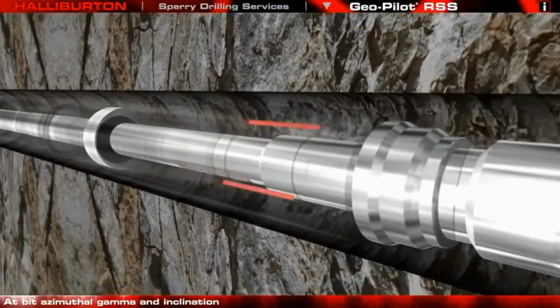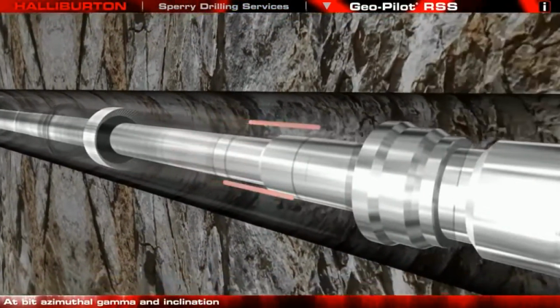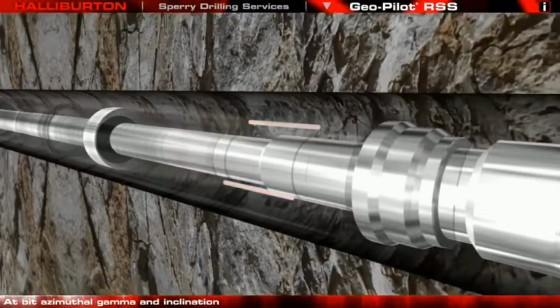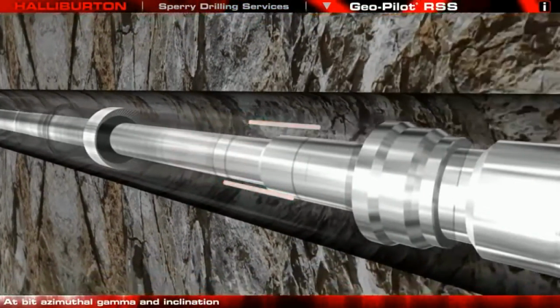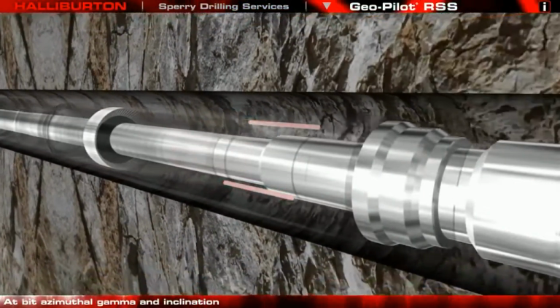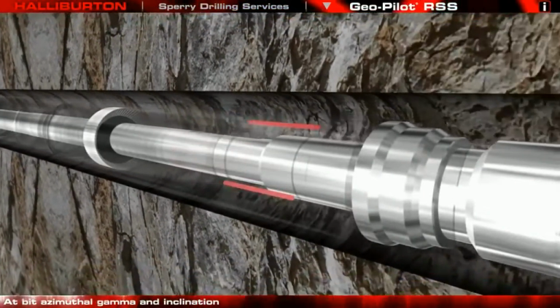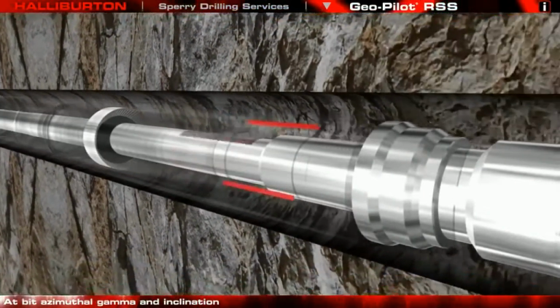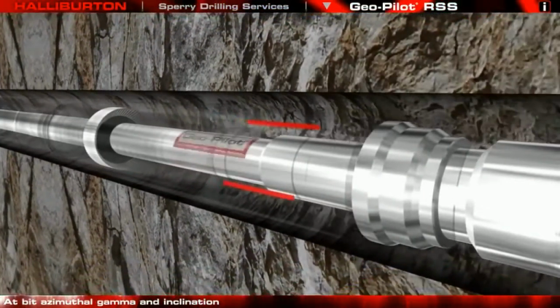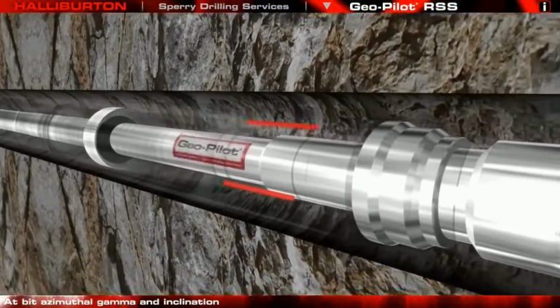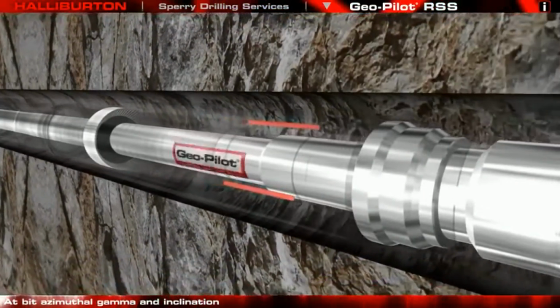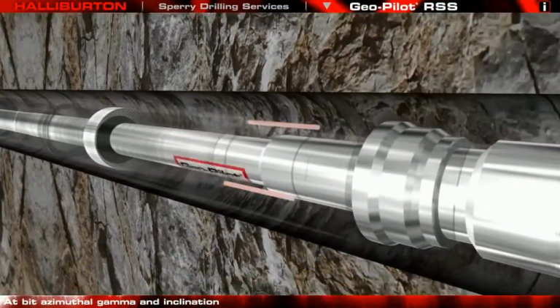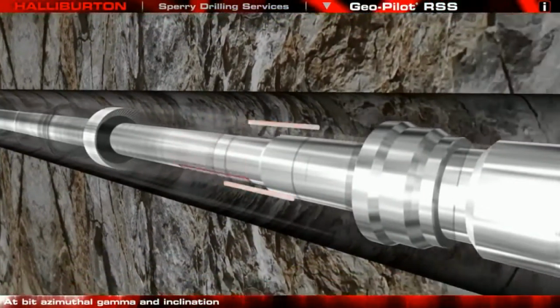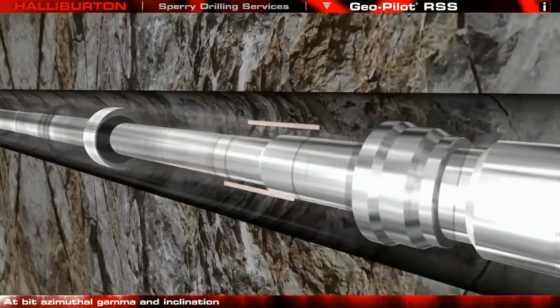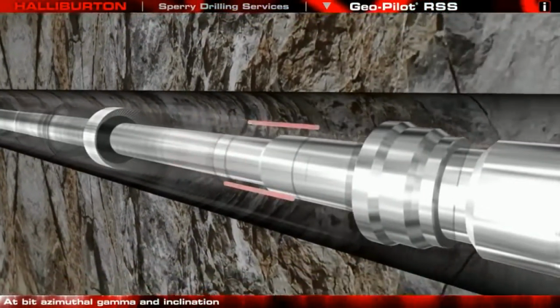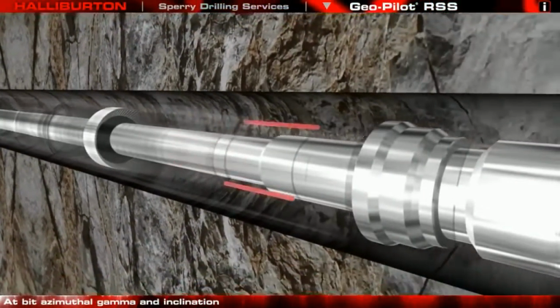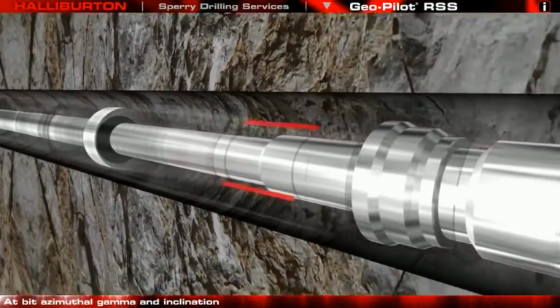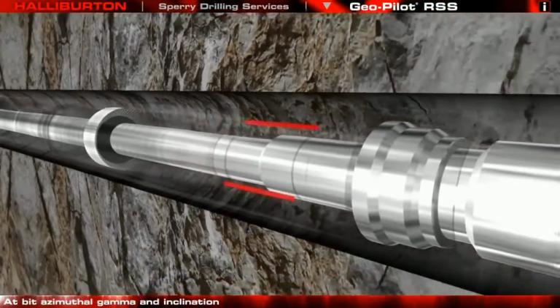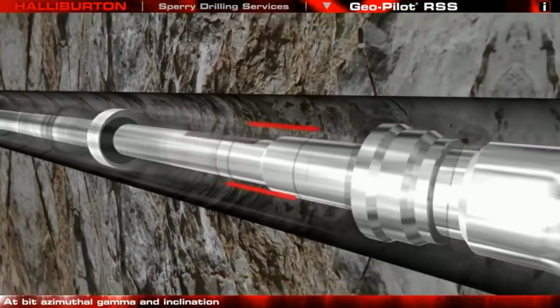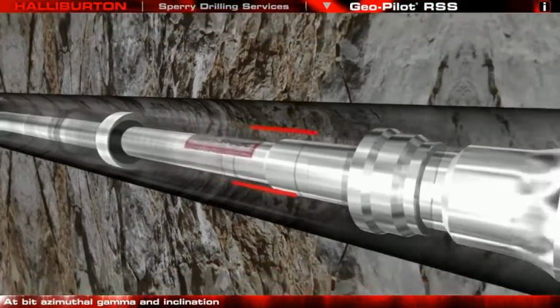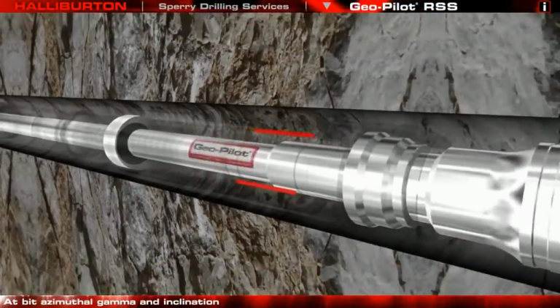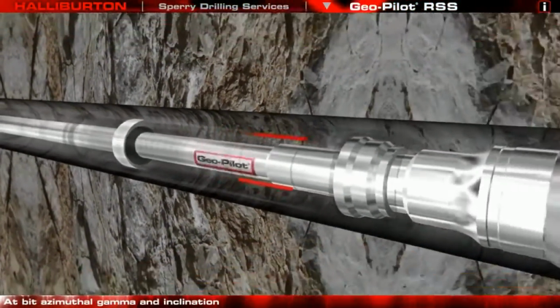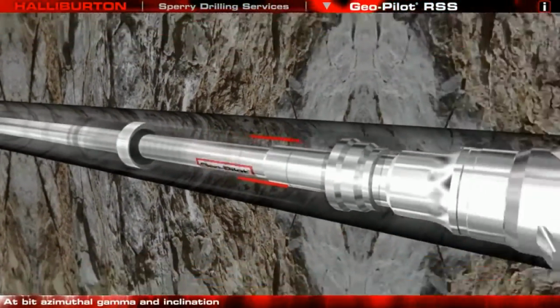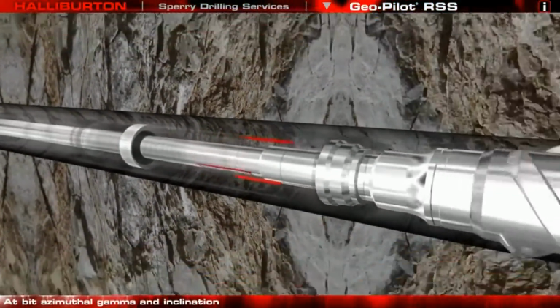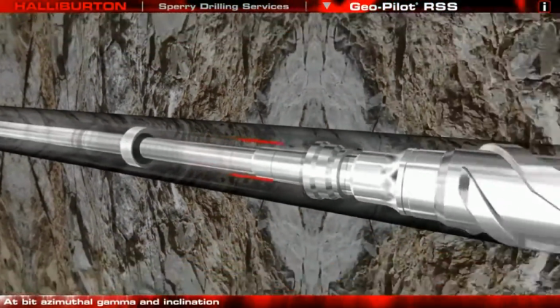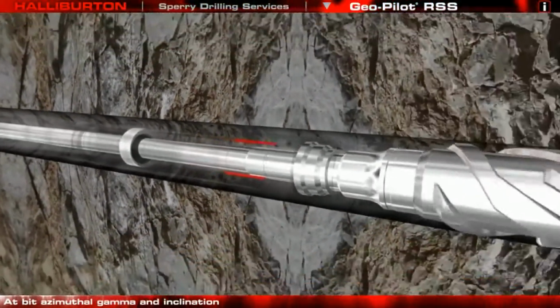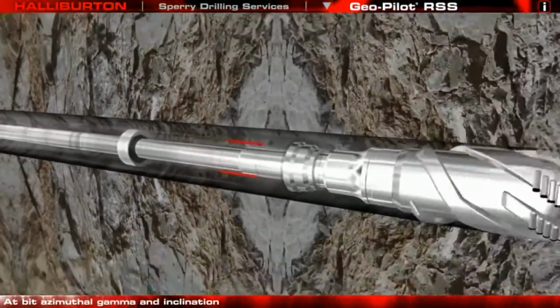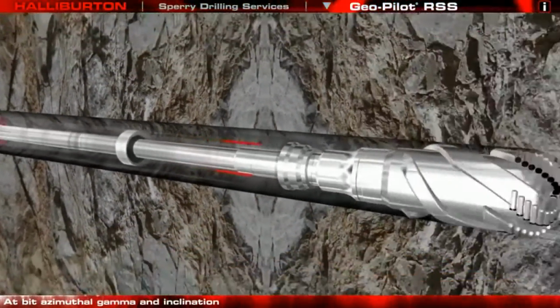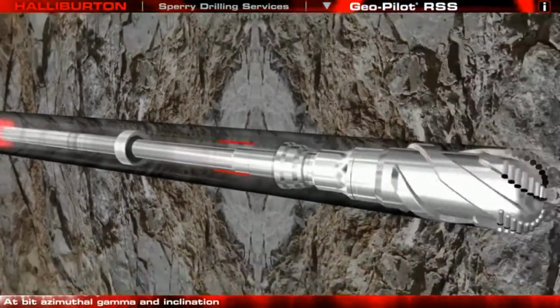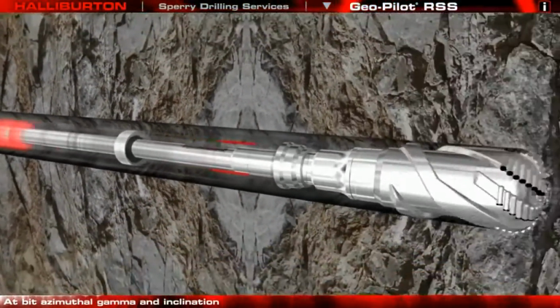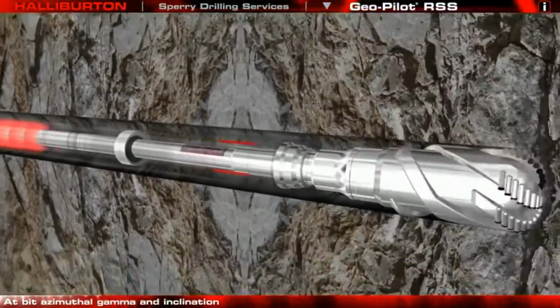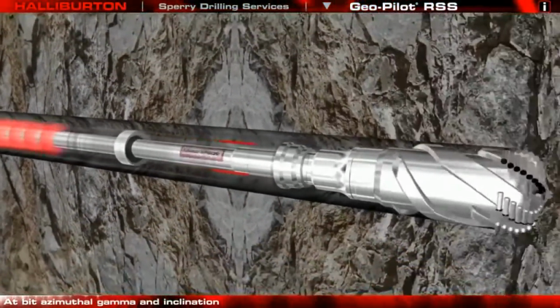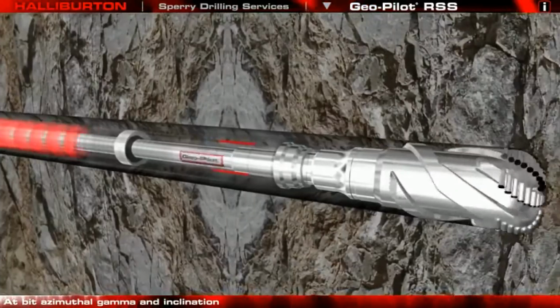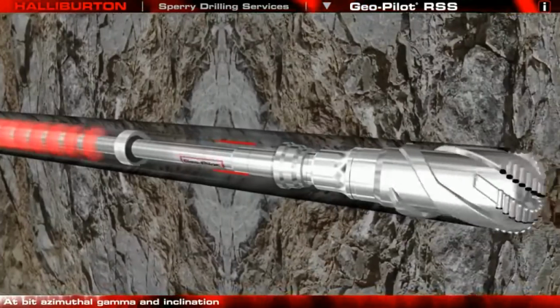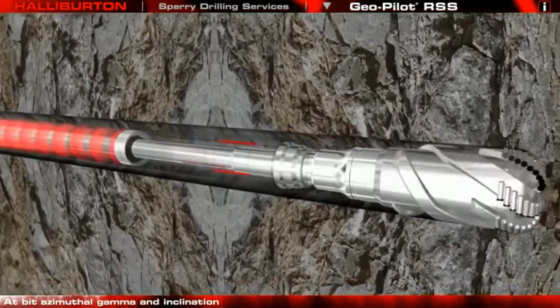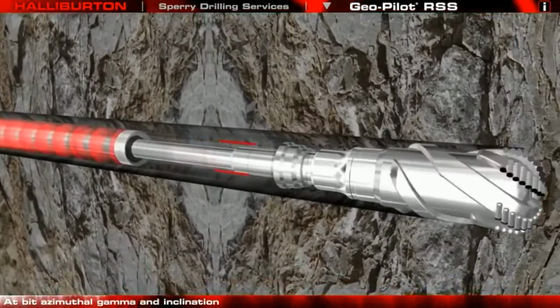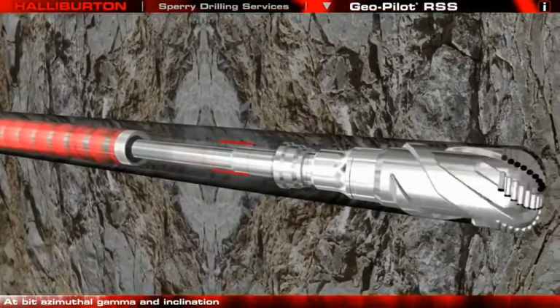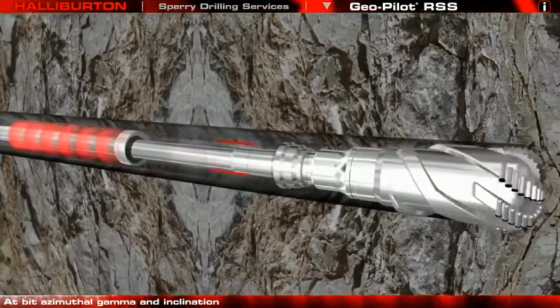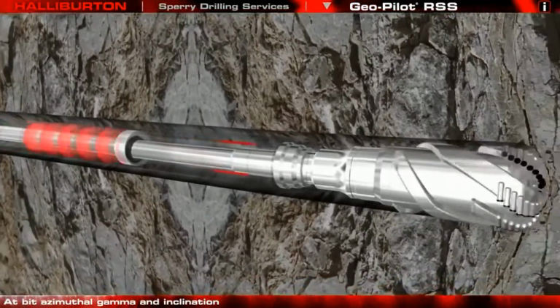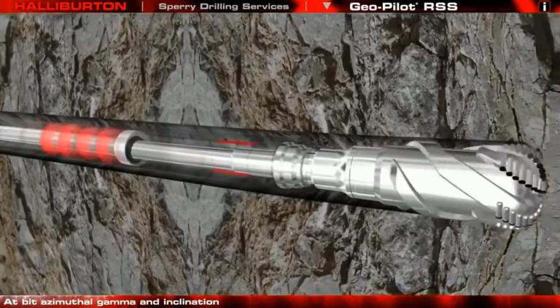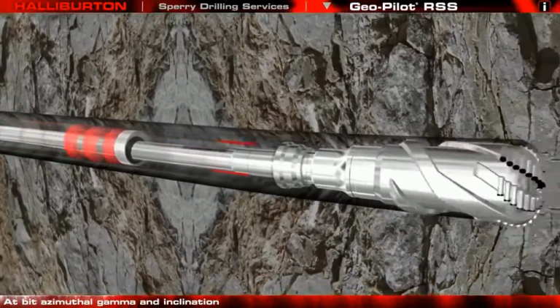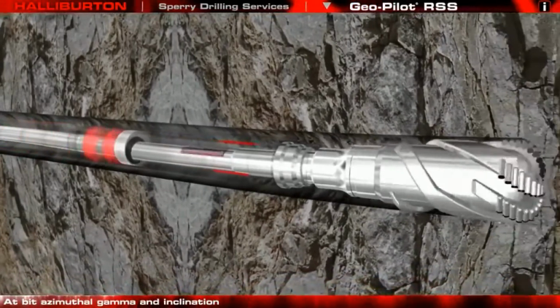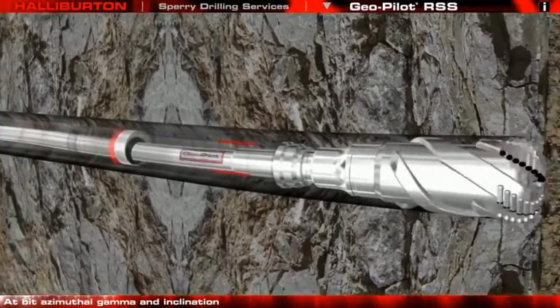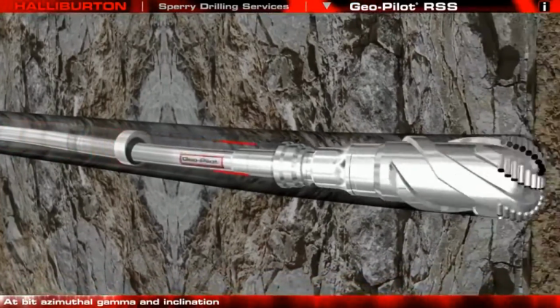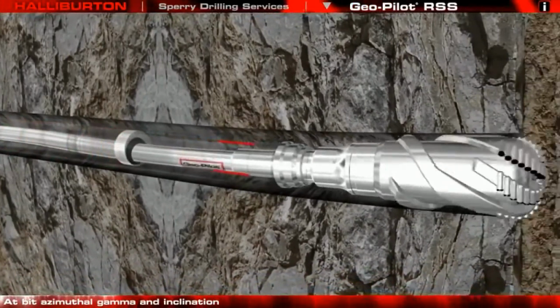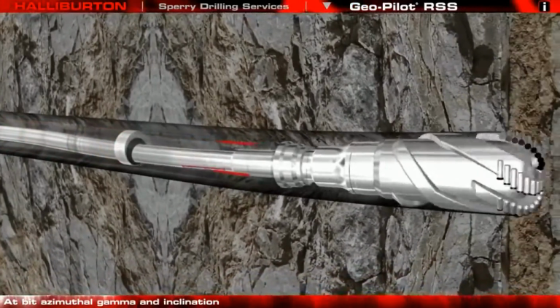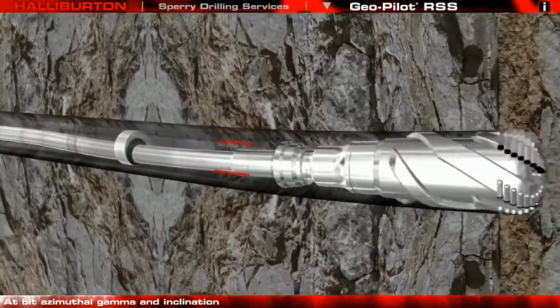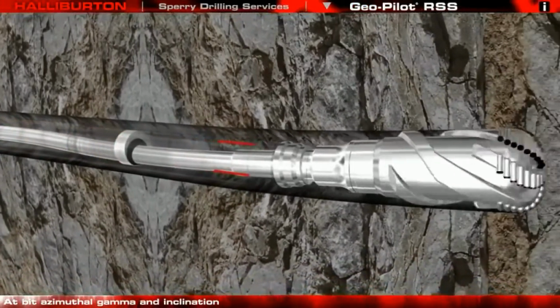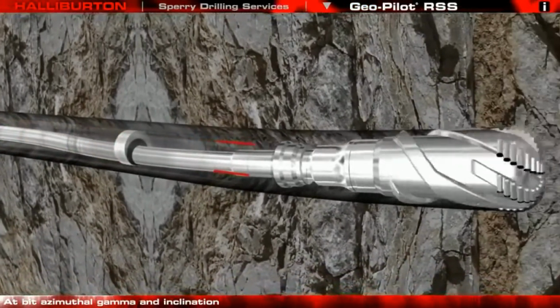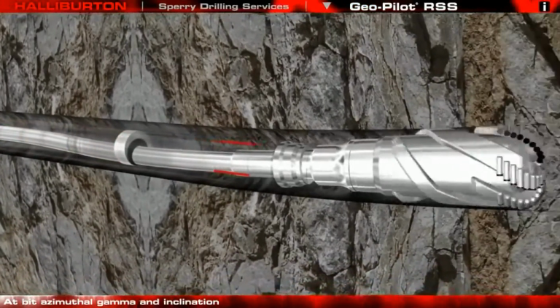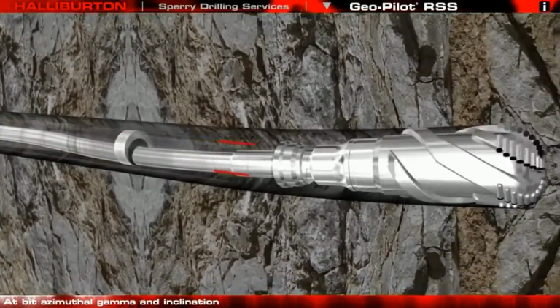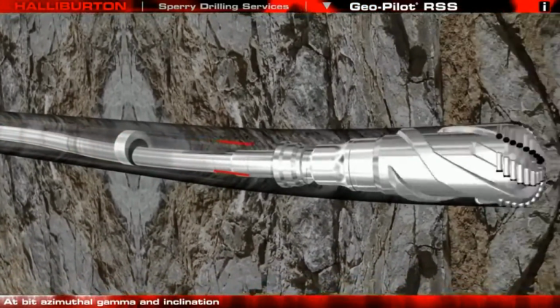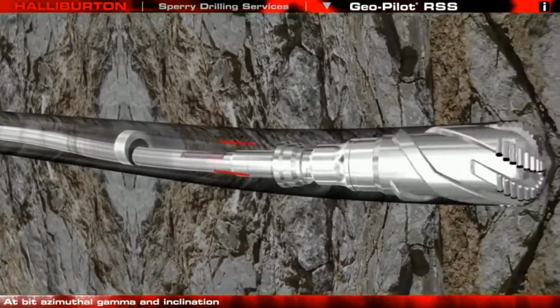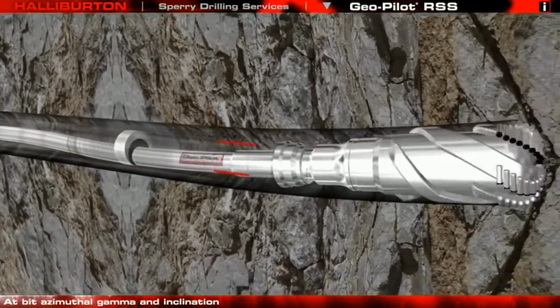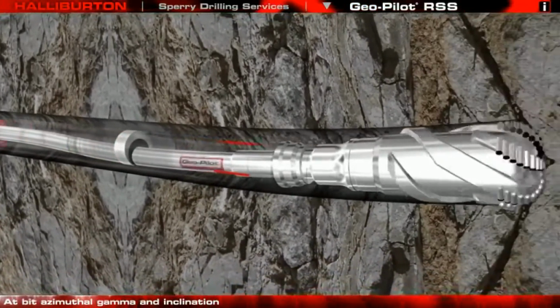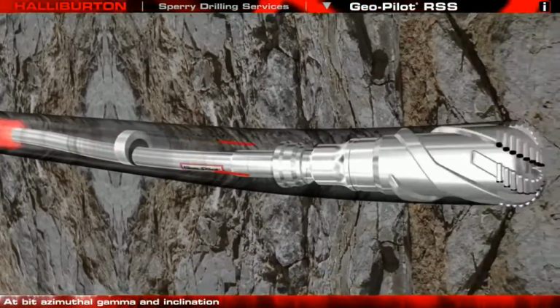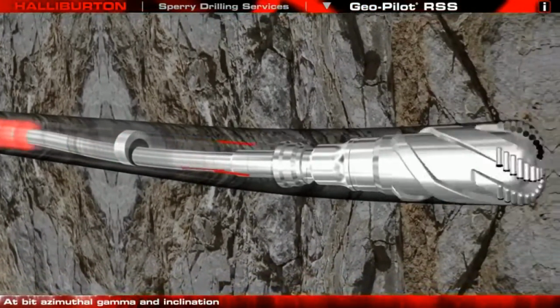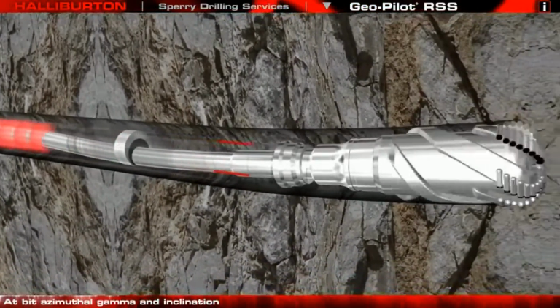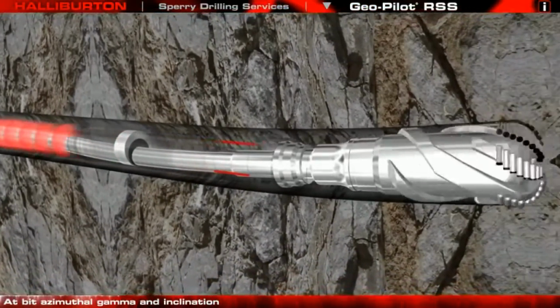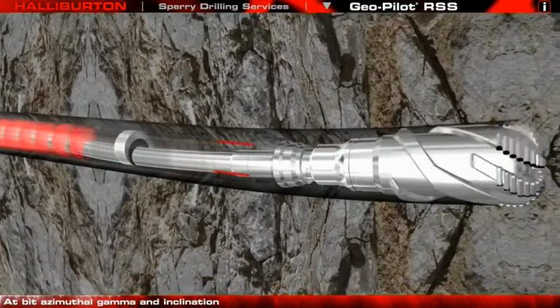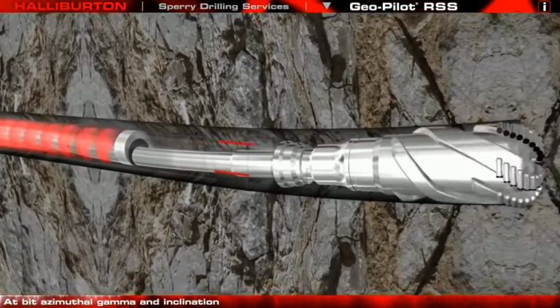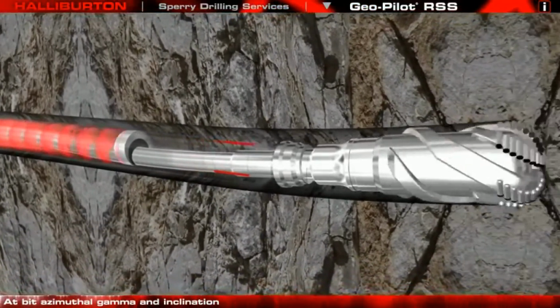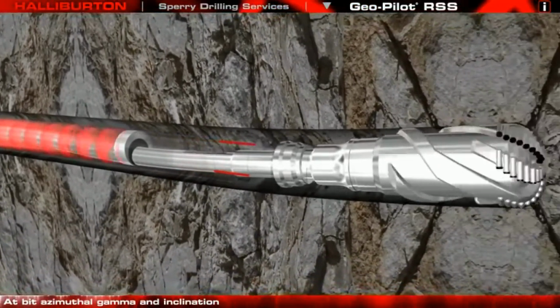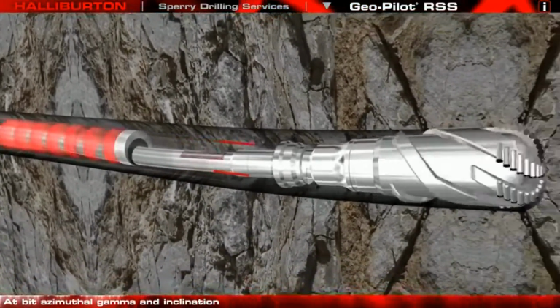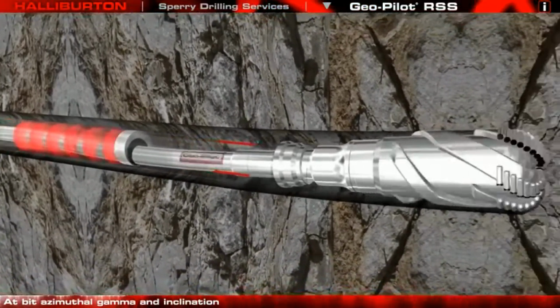Azimuthal gamma and inclination sensors just one metre from the bit provide tight control on wellbore placement and geosteering.